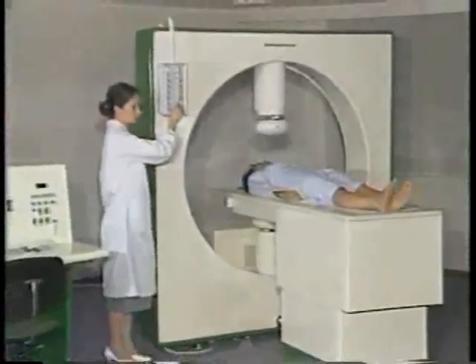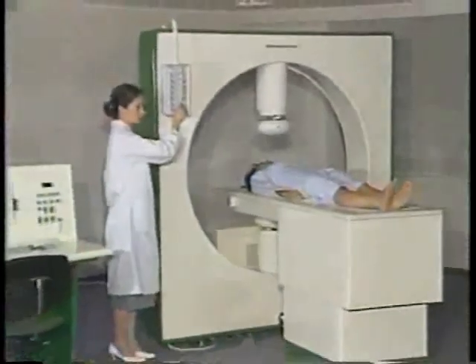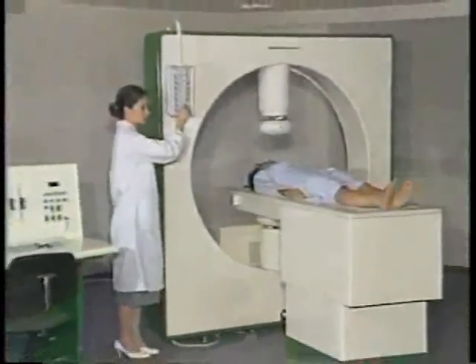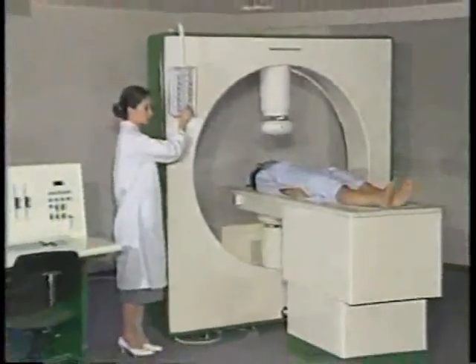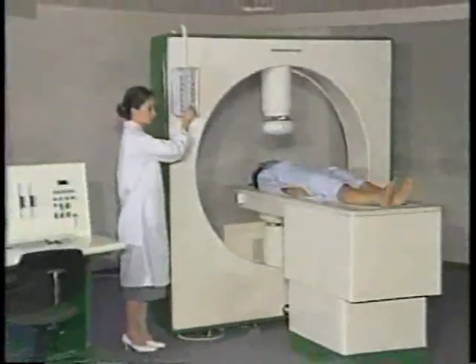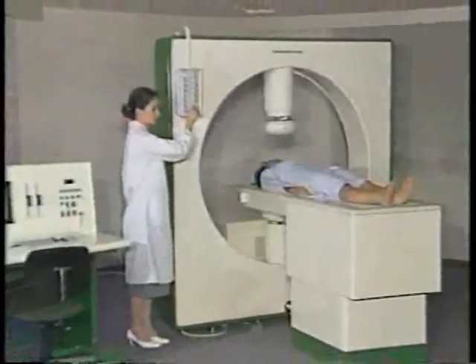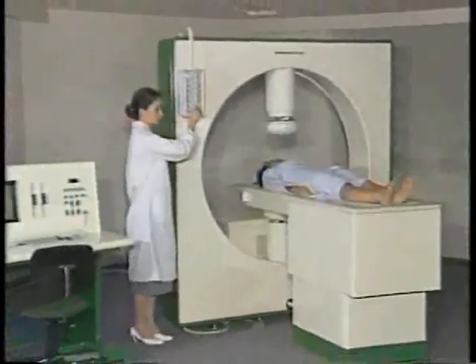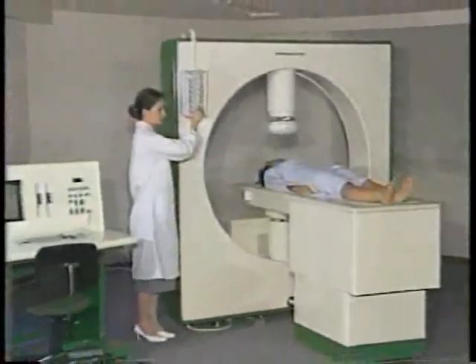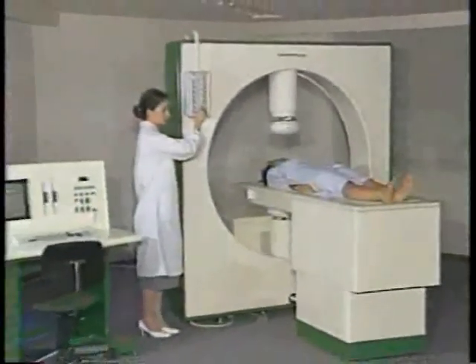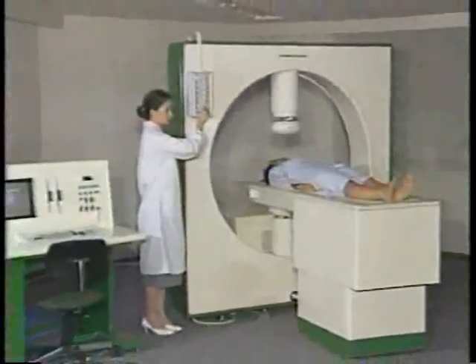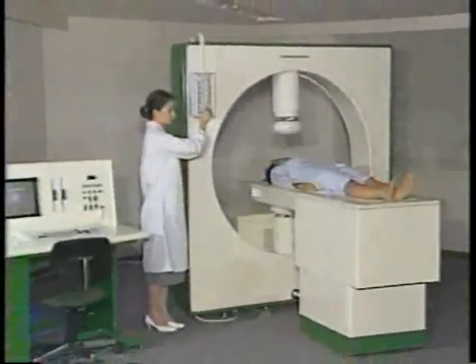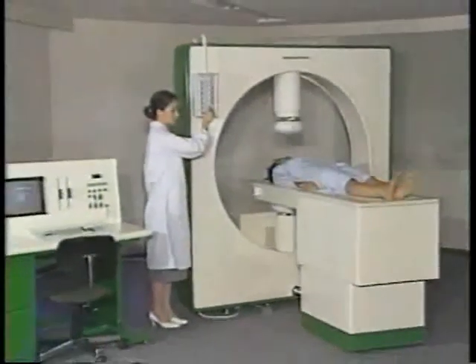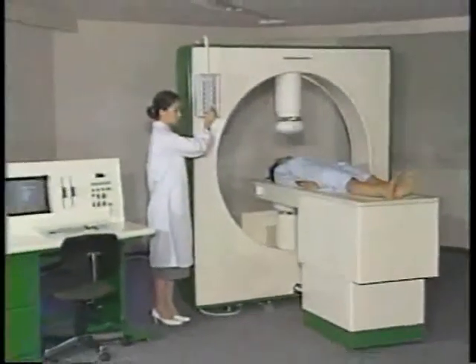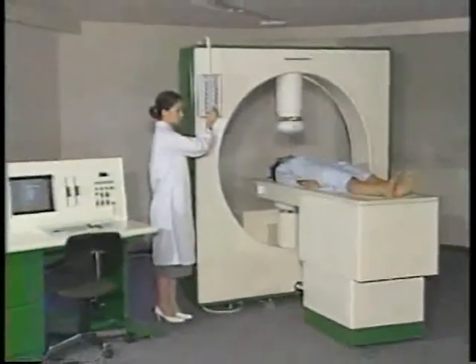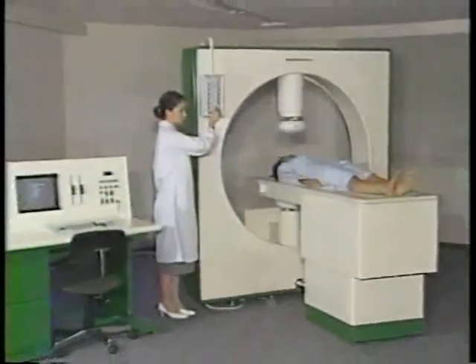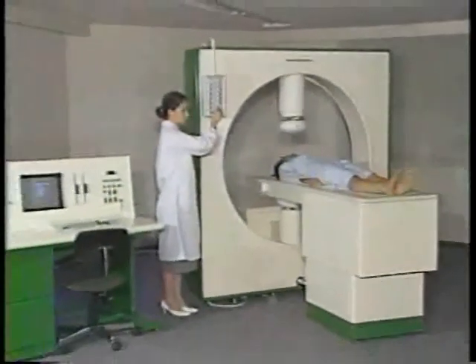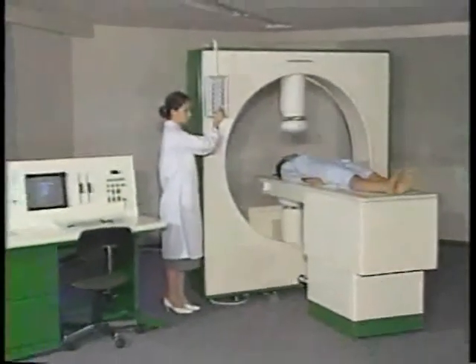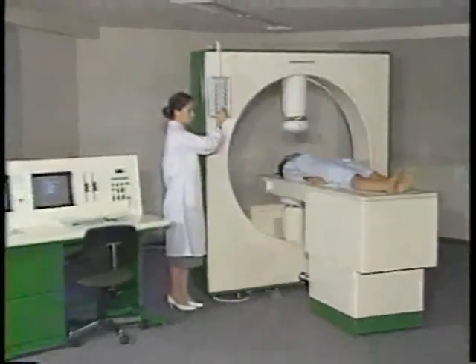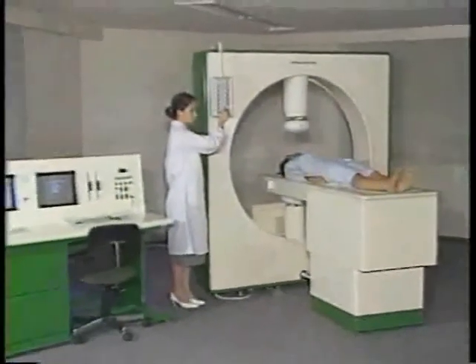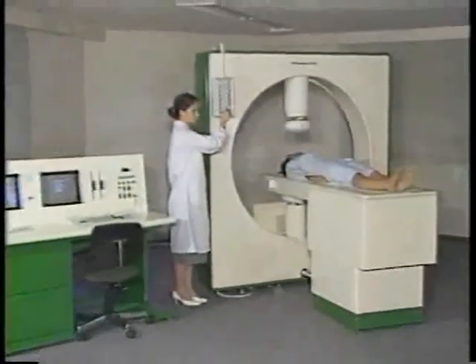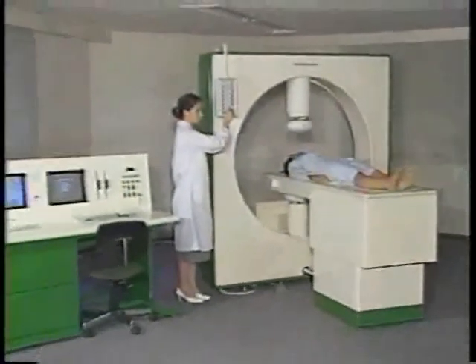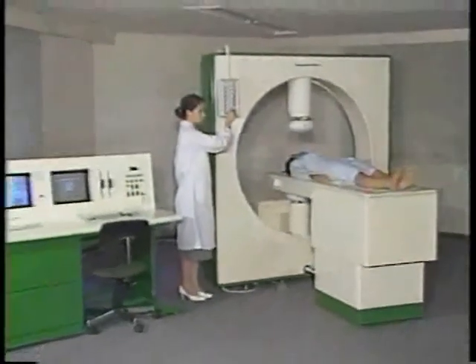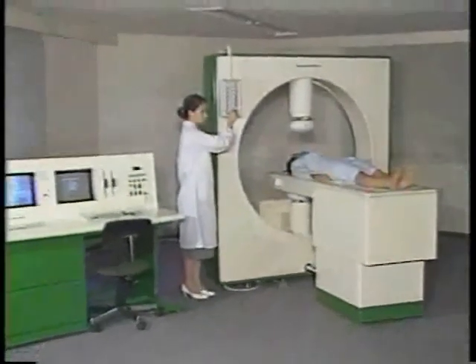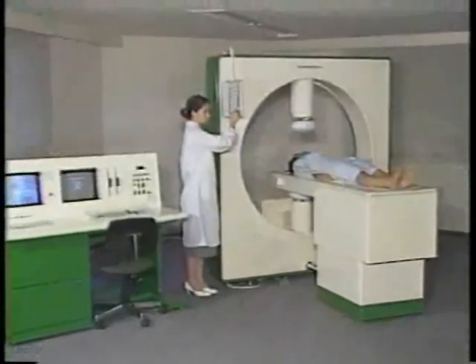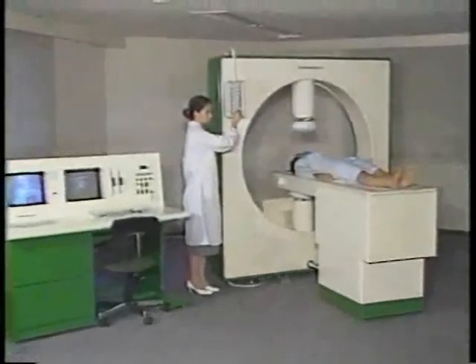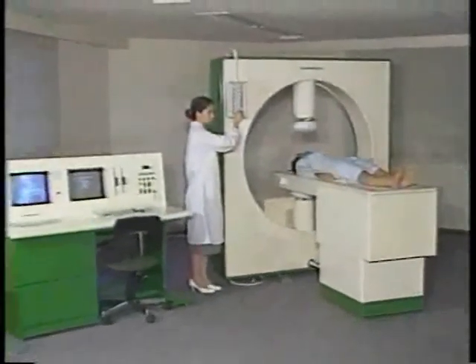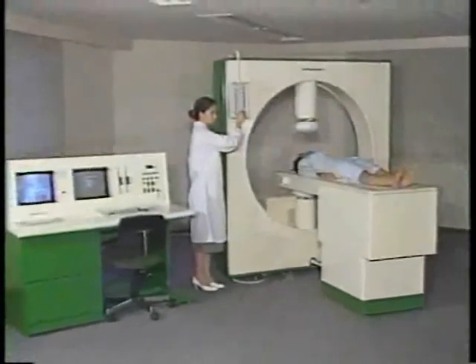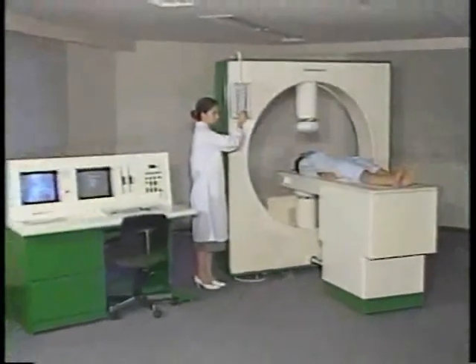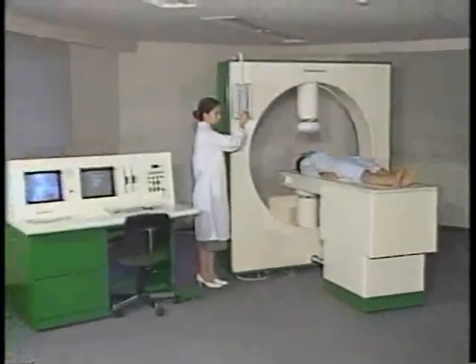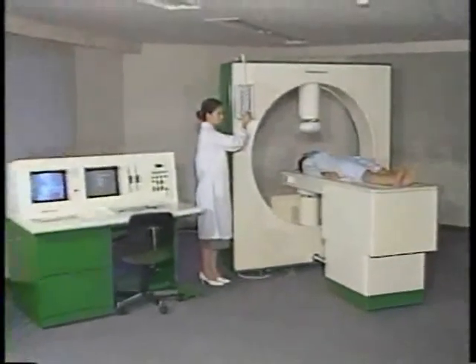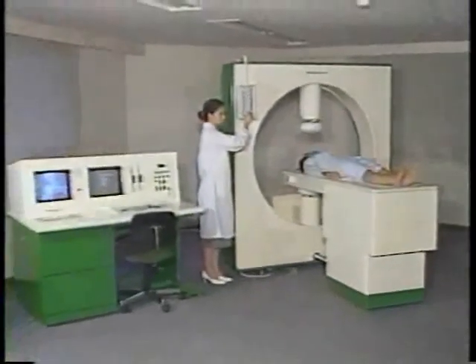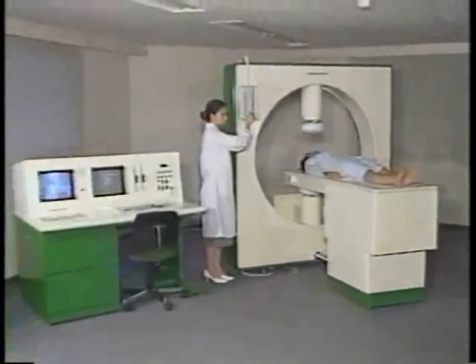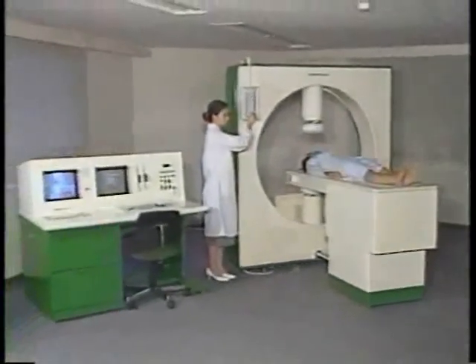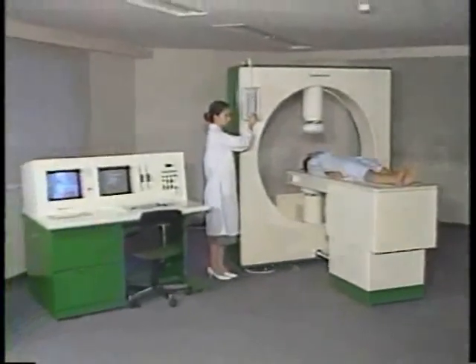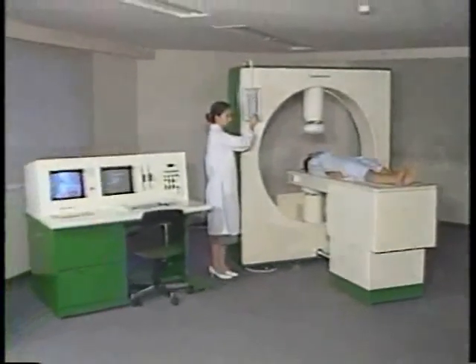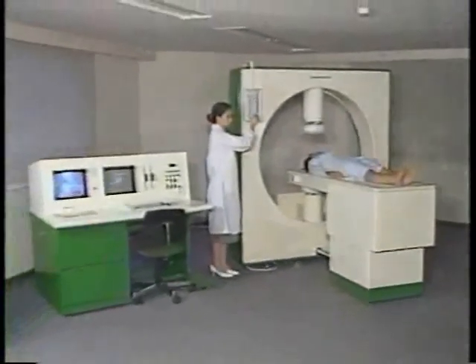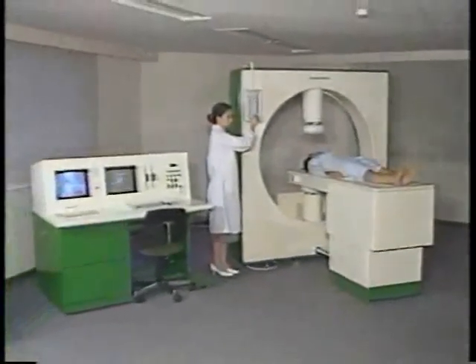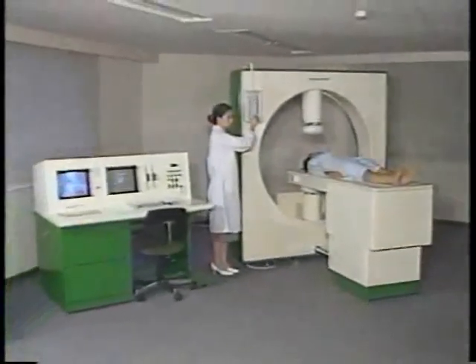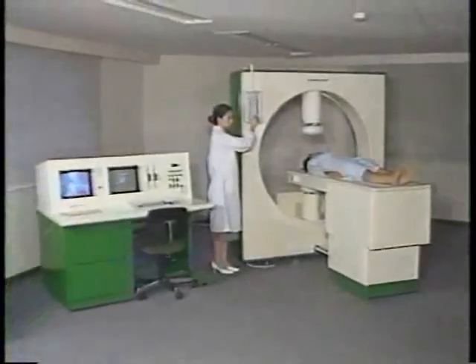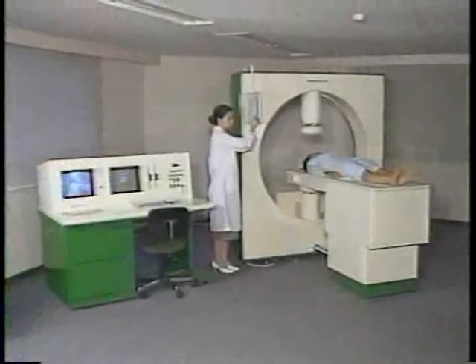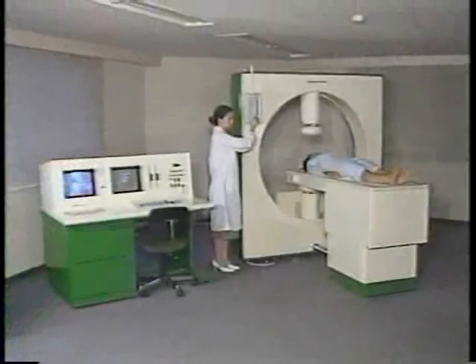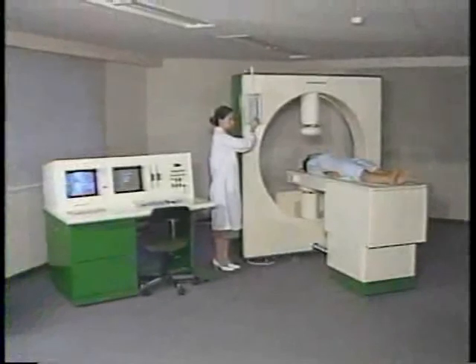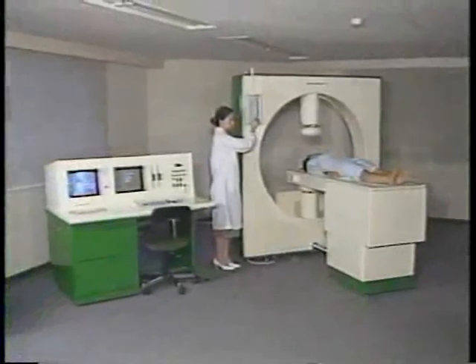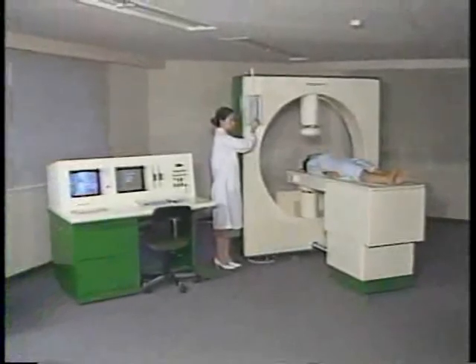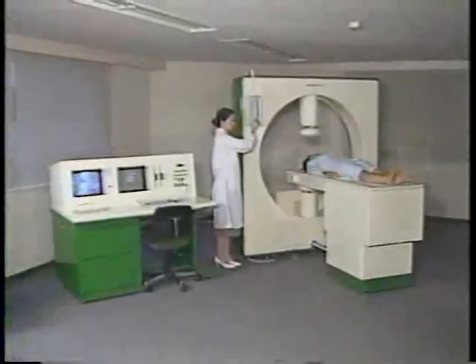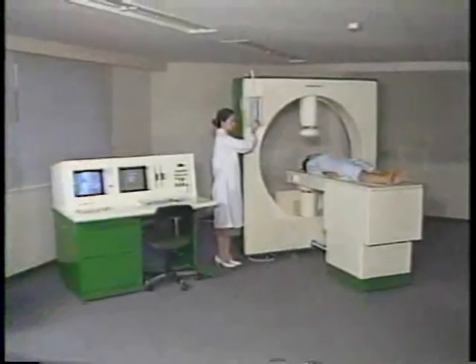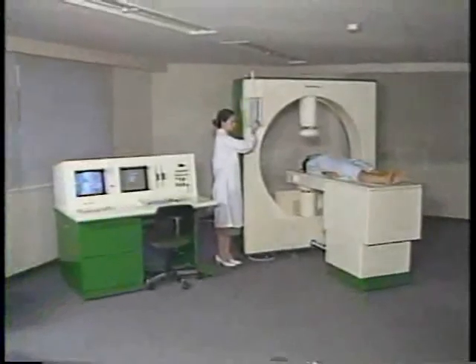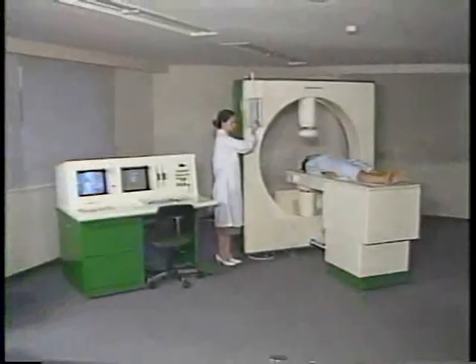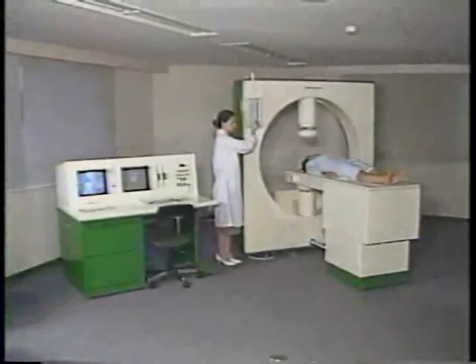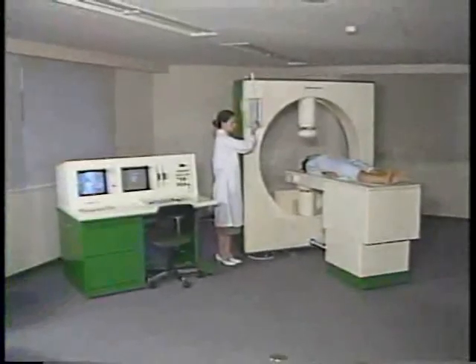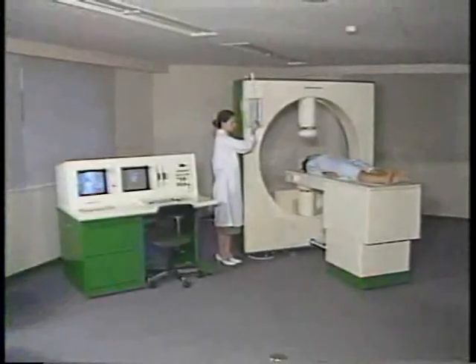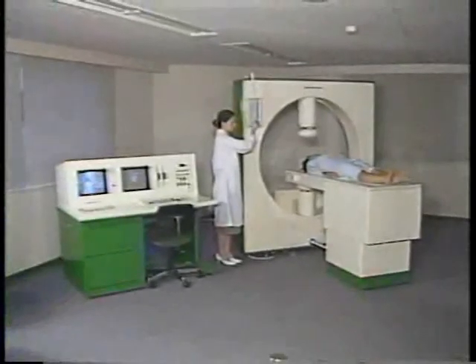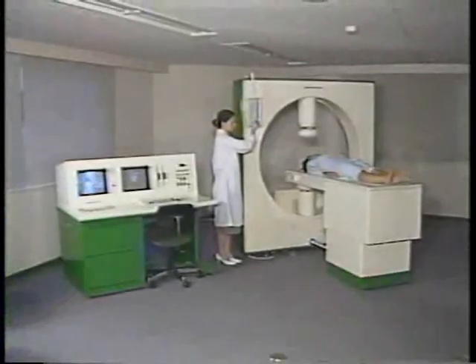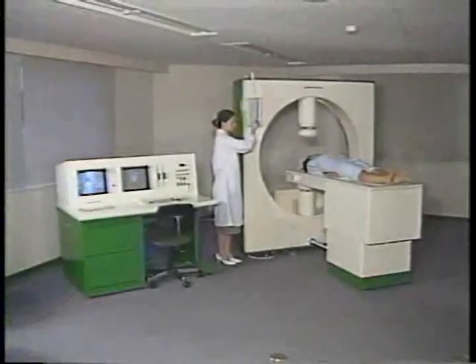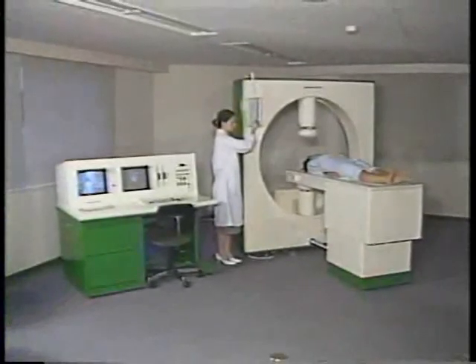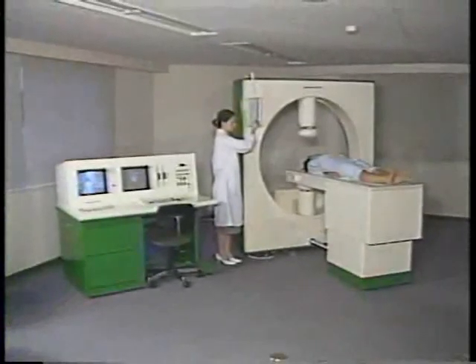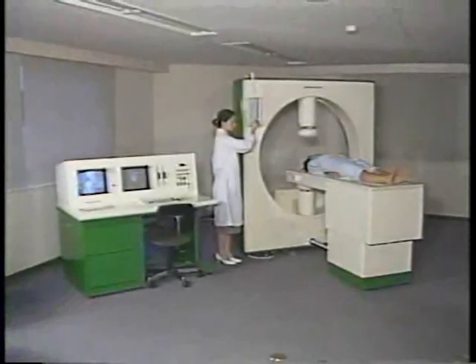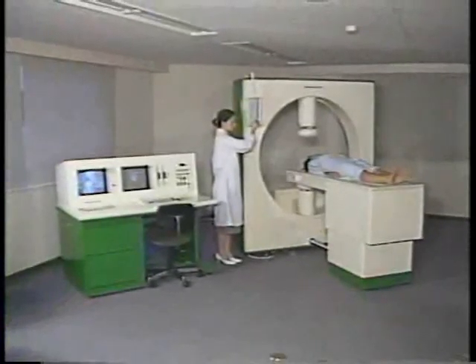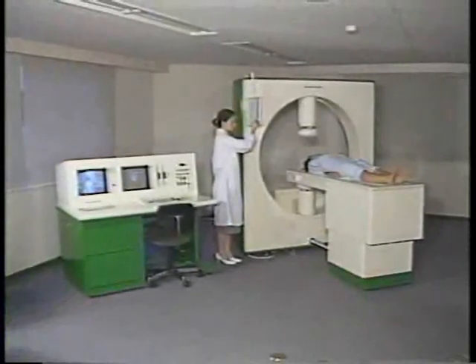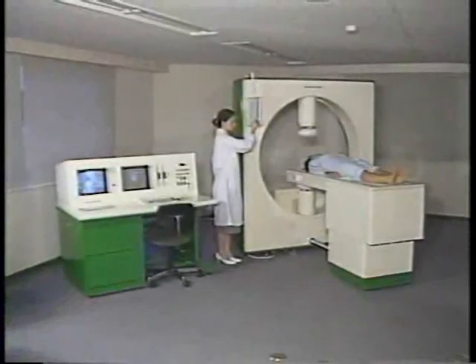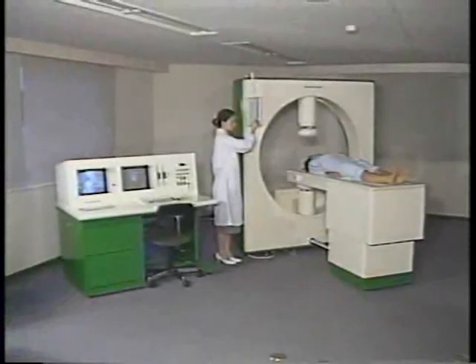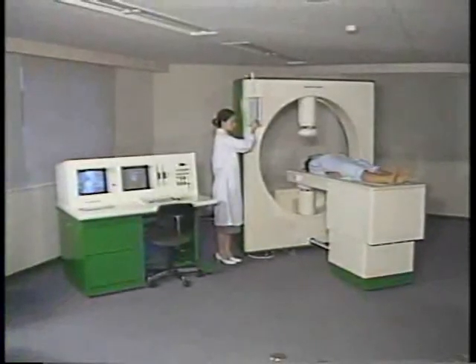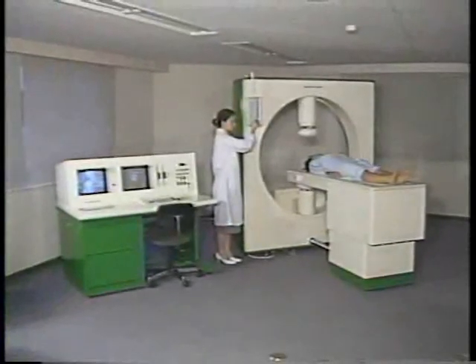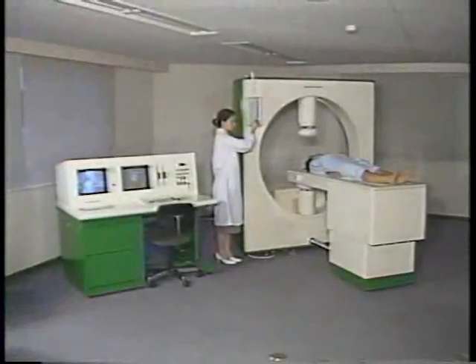To assure the safety of the patient, each unit in the system incorporates dual safety devices.